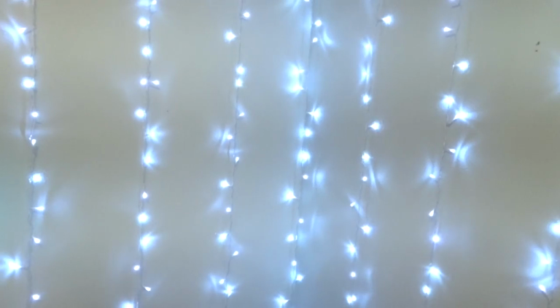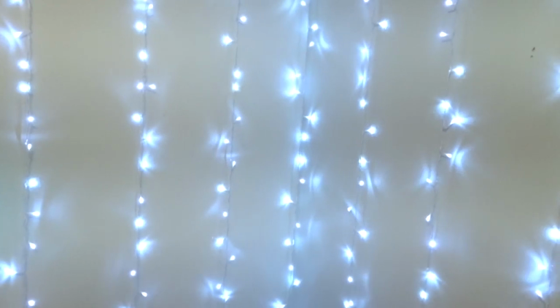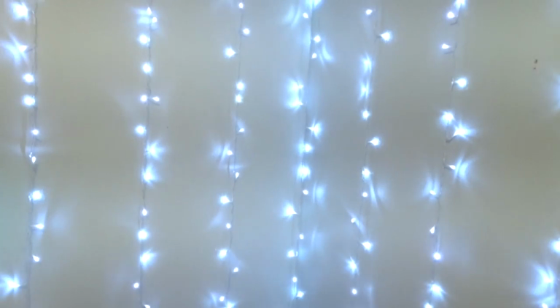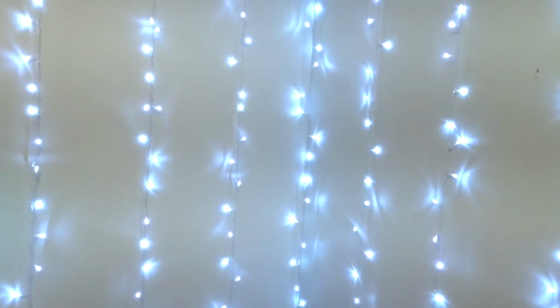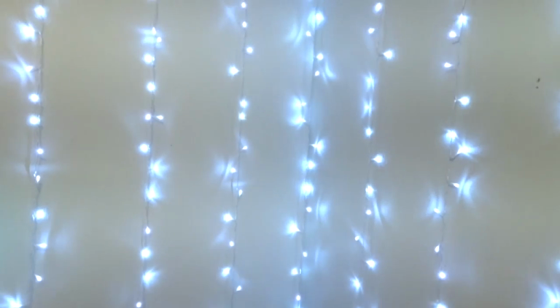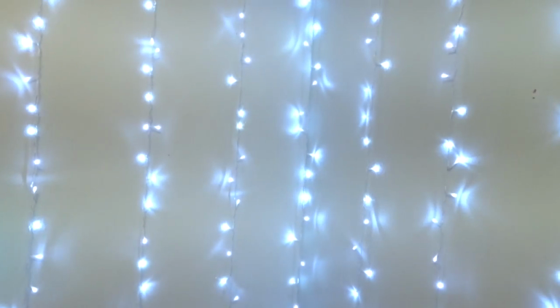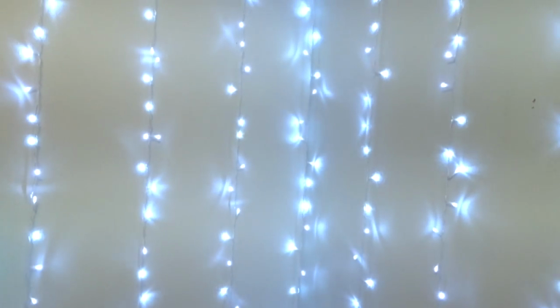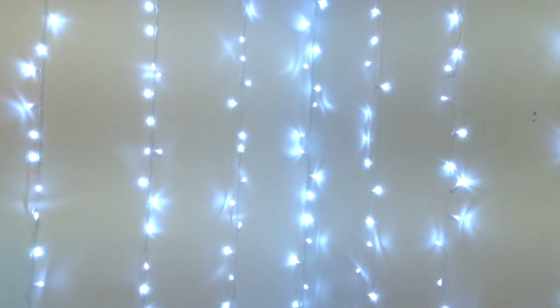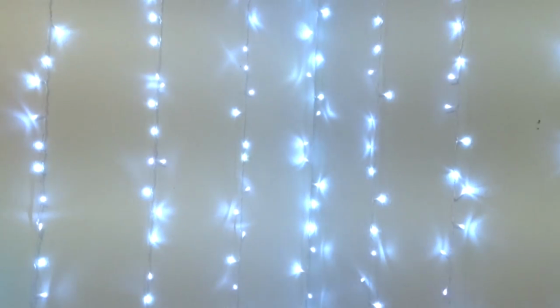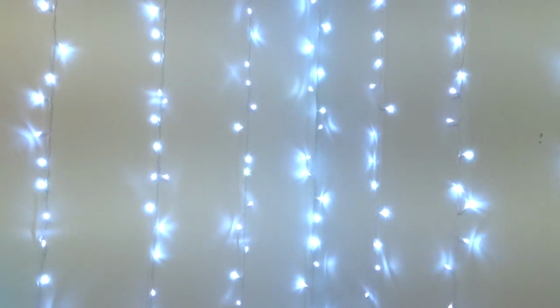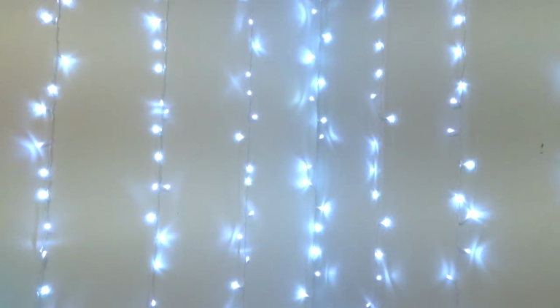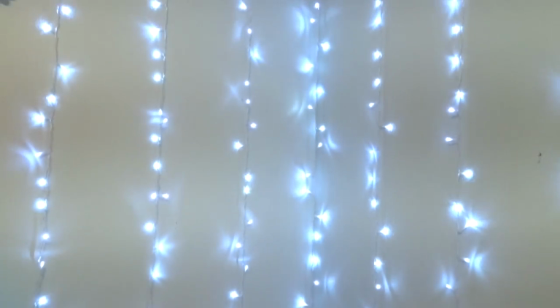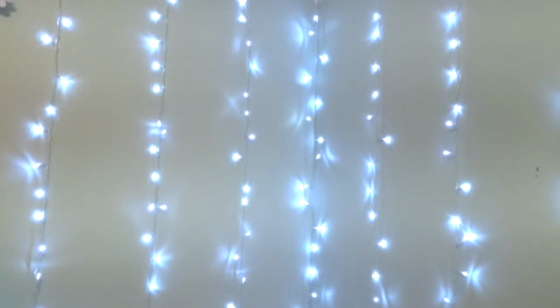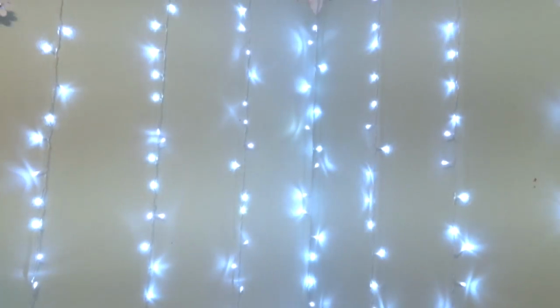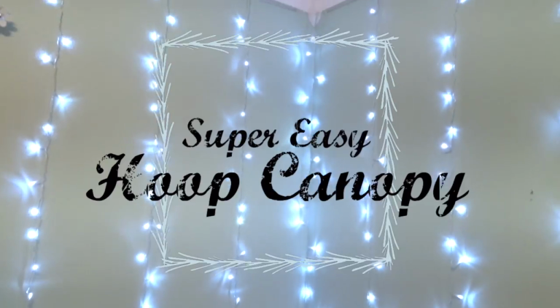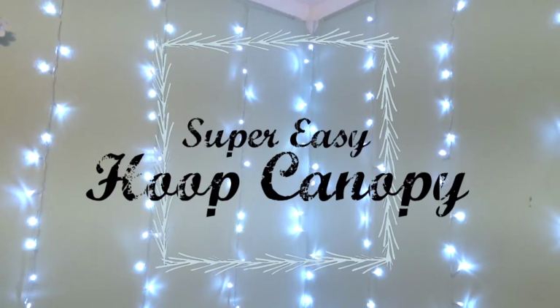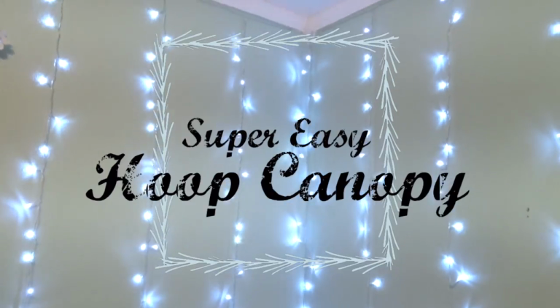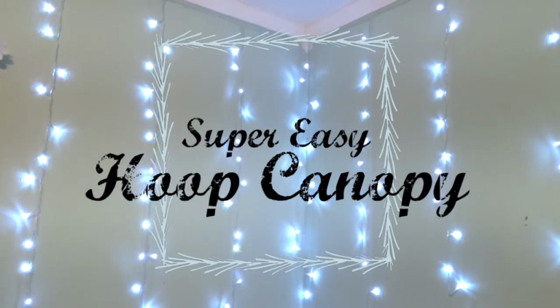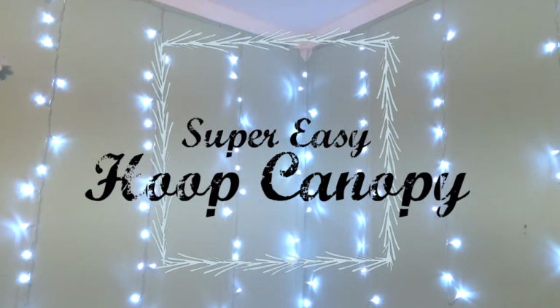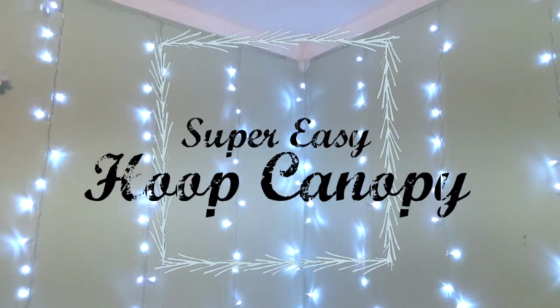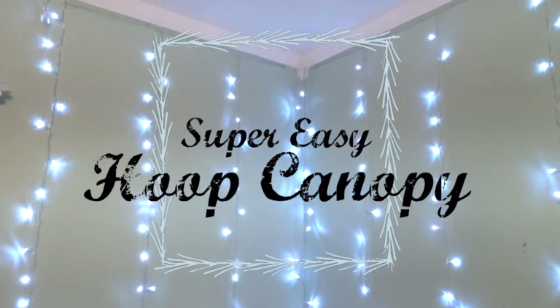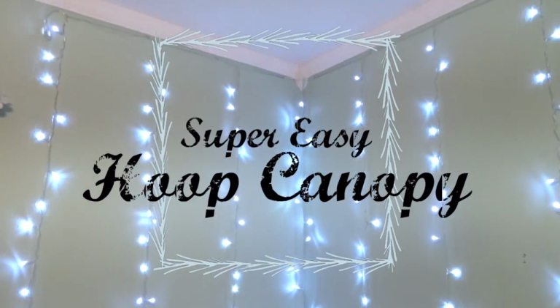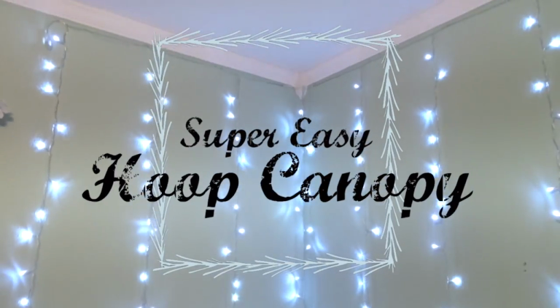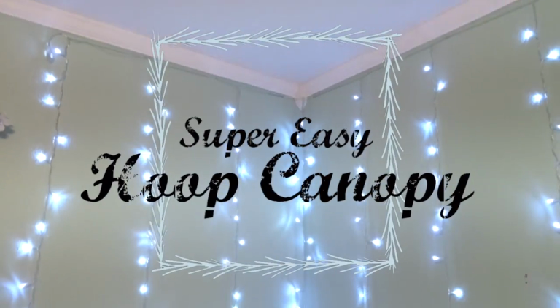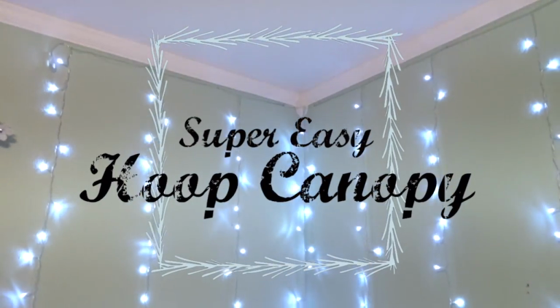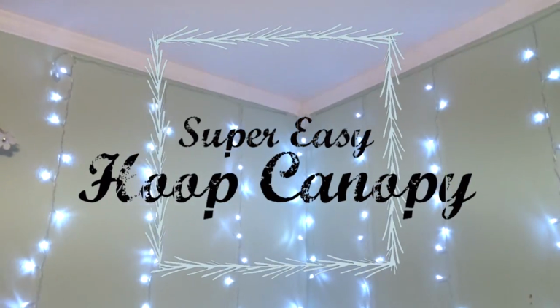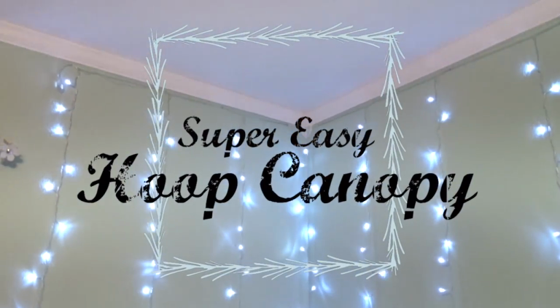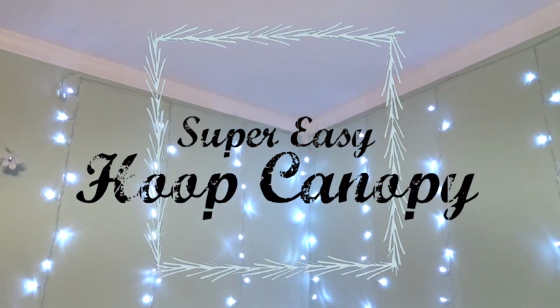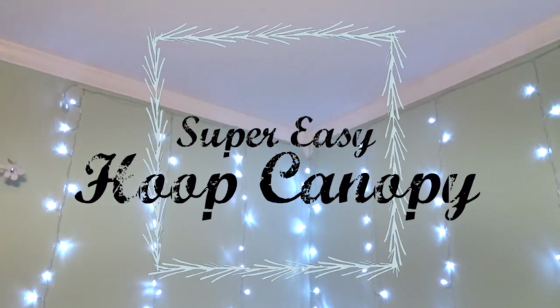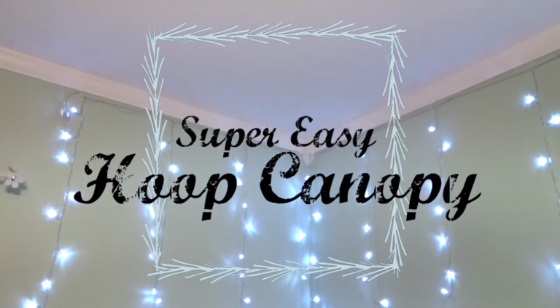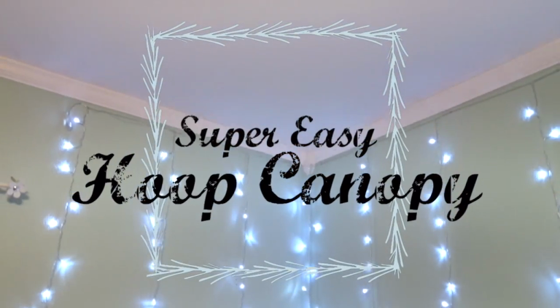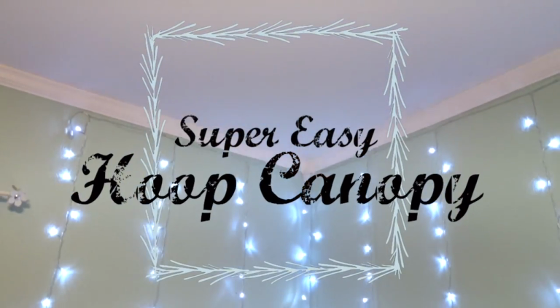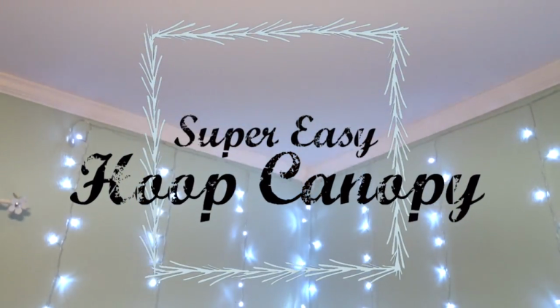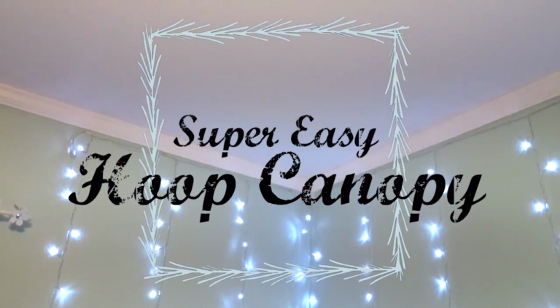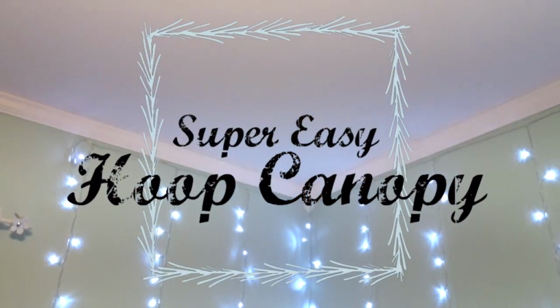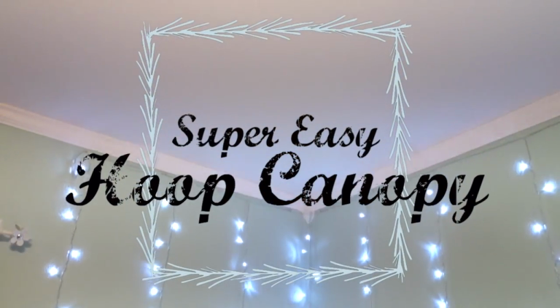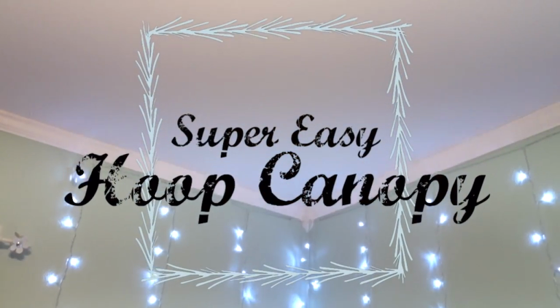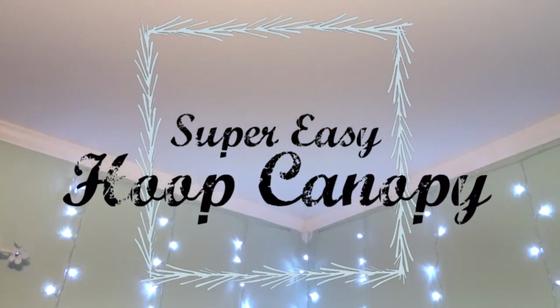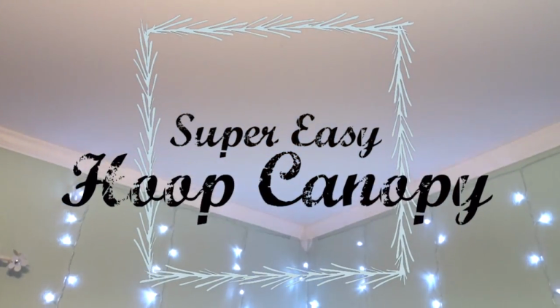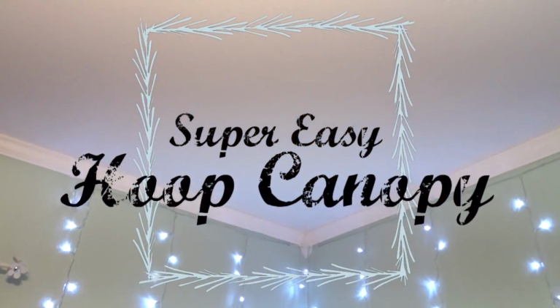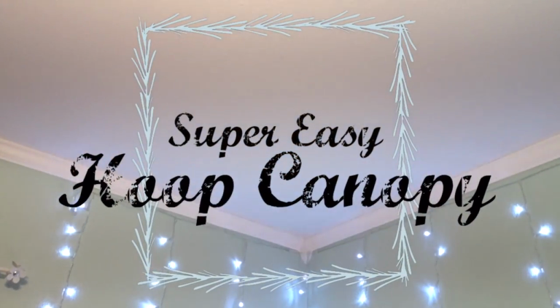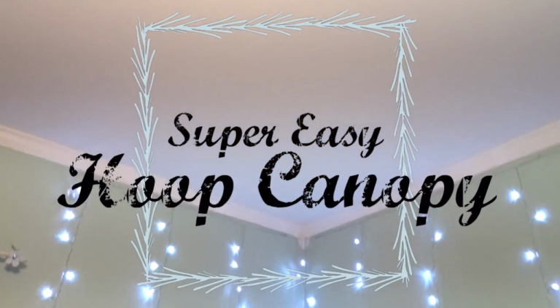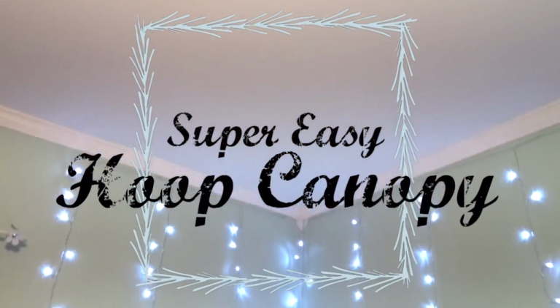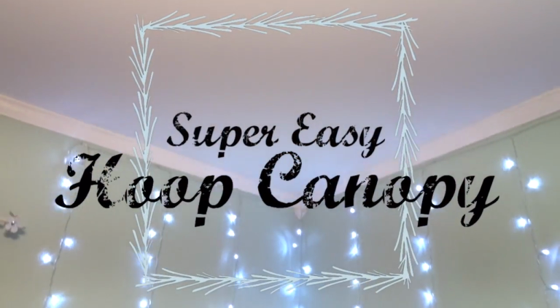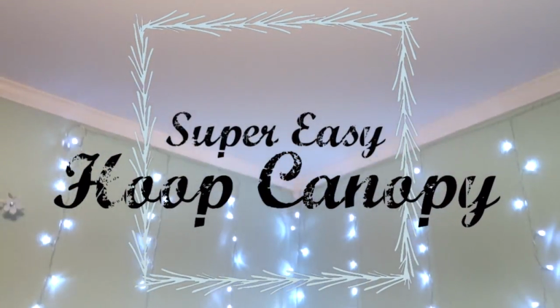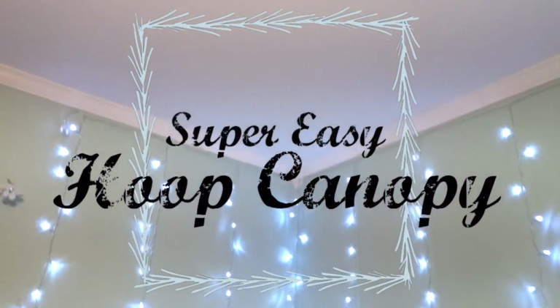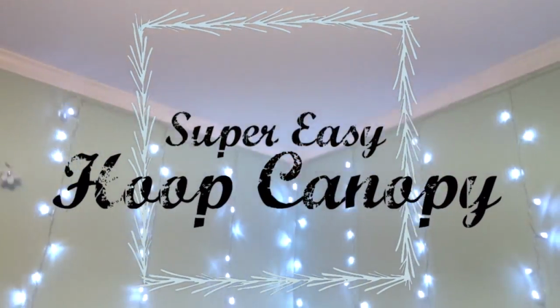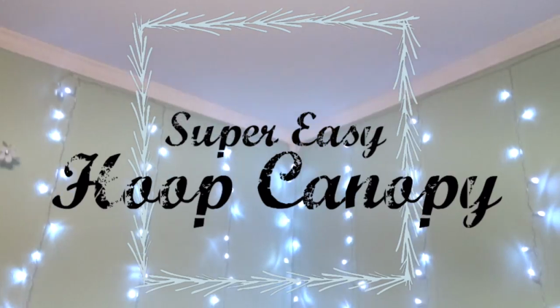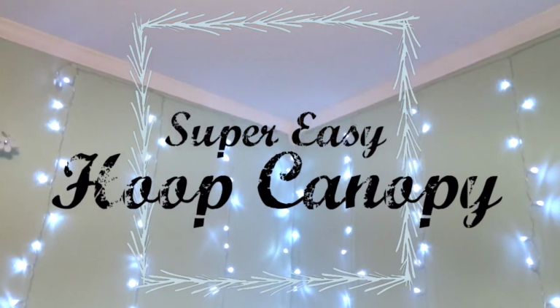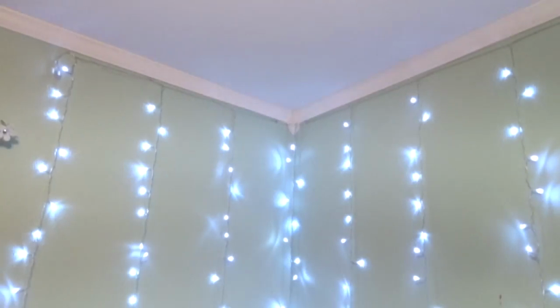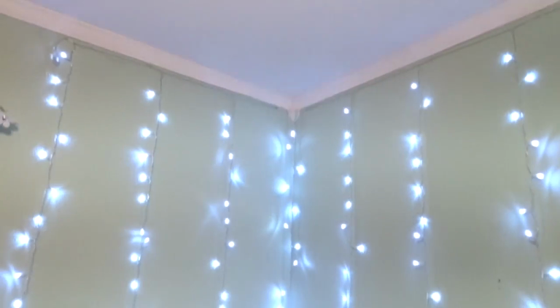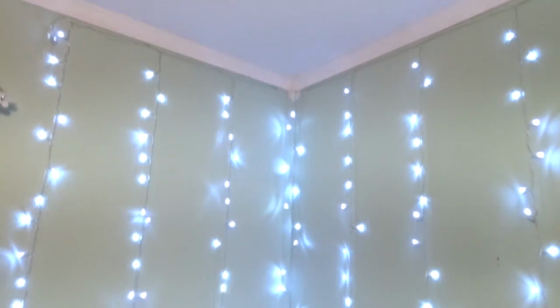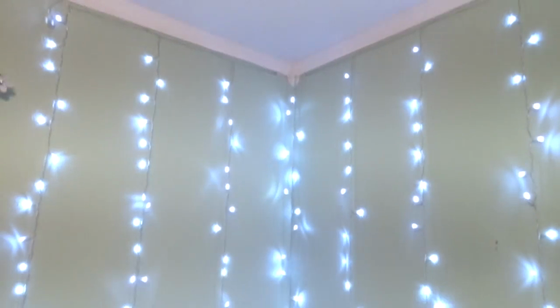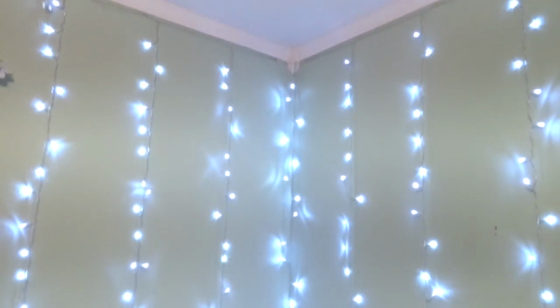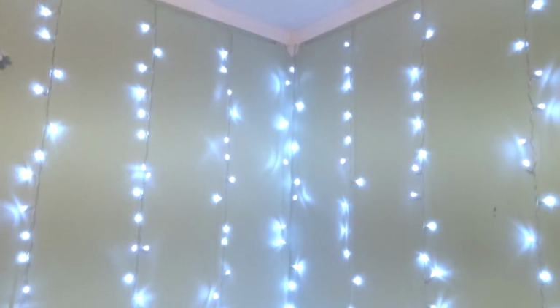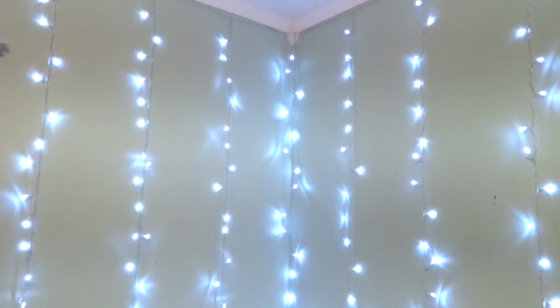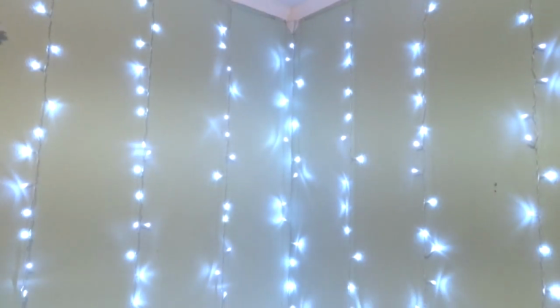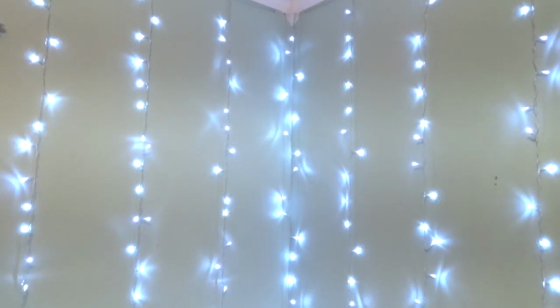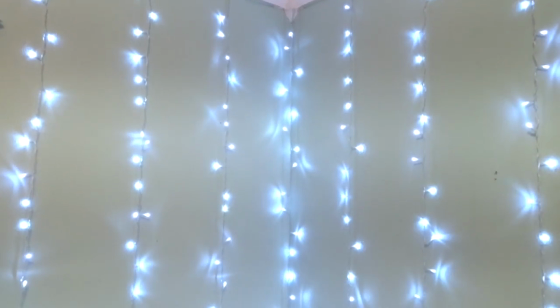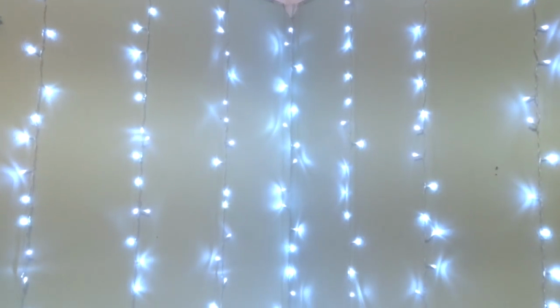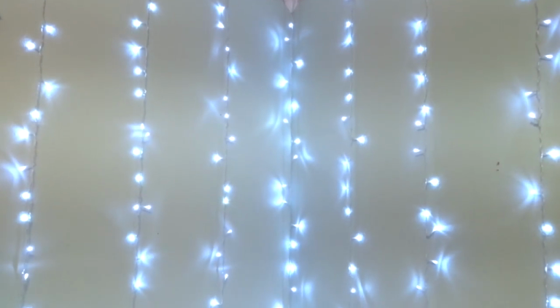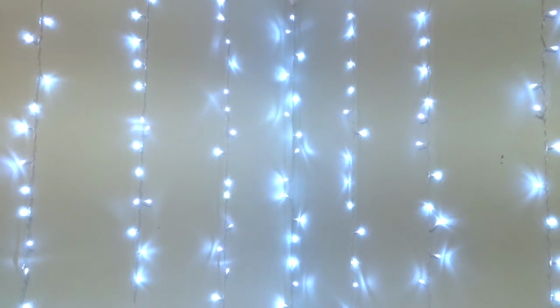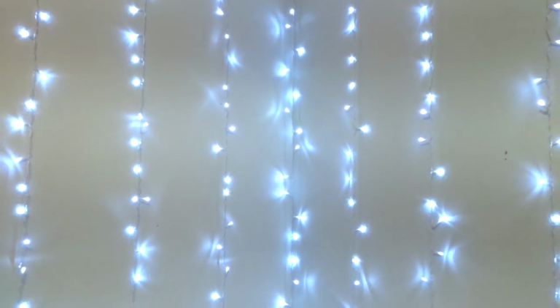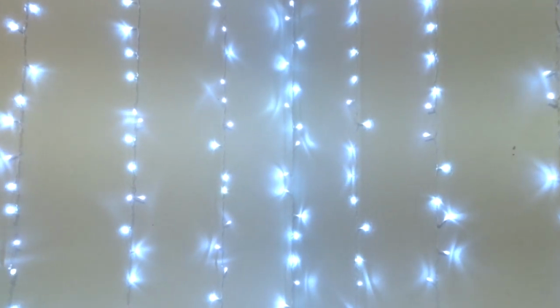Hello everybody! Today I wanted to show you a super easy DIY hoop canopy that I put in my little girl's room.